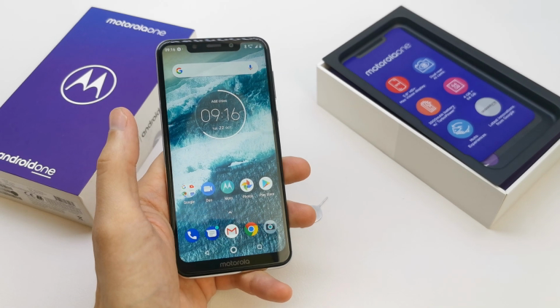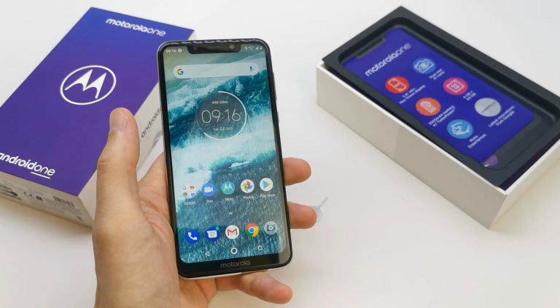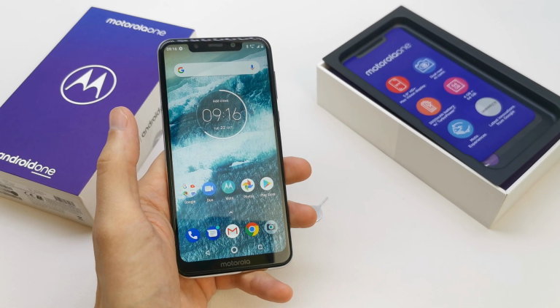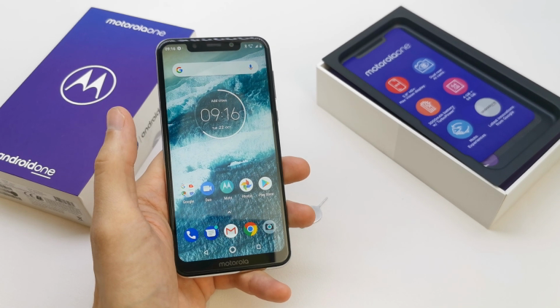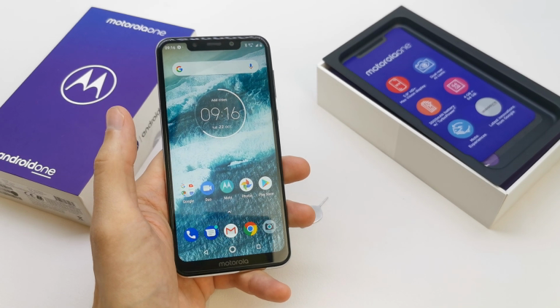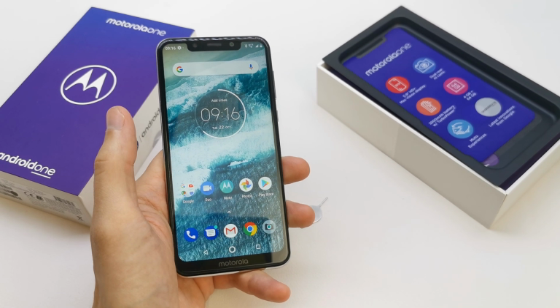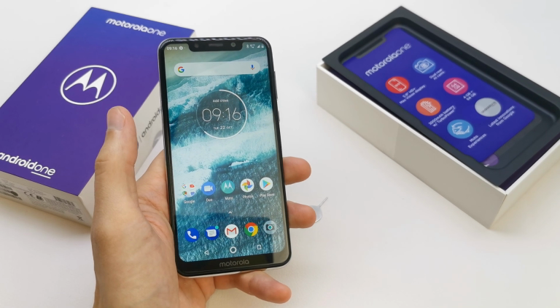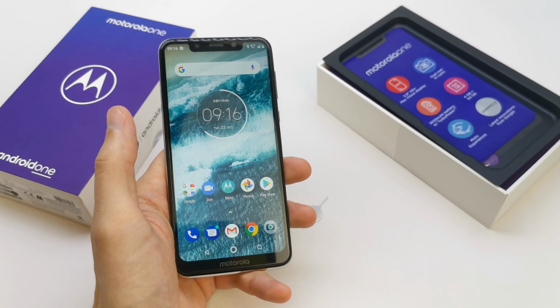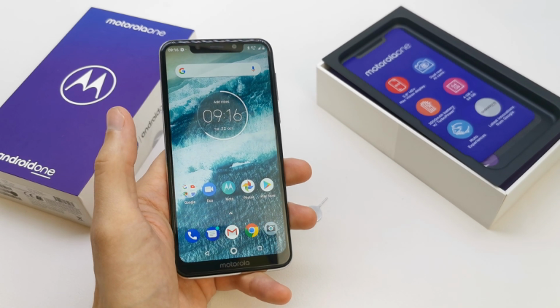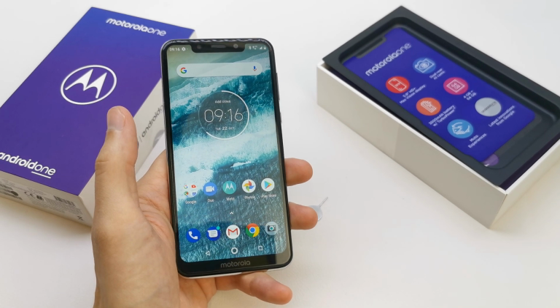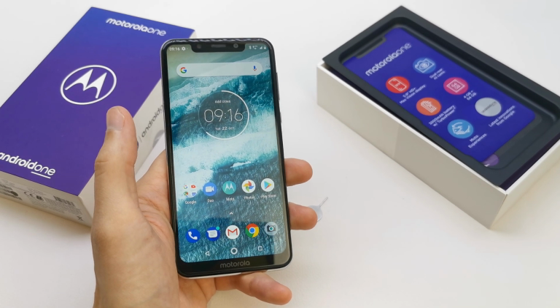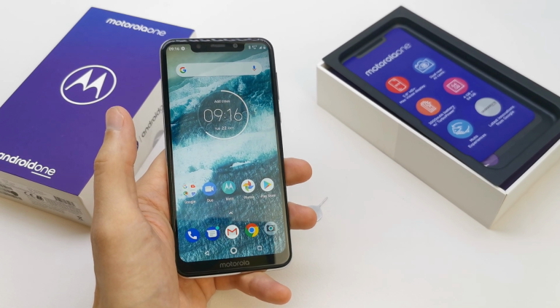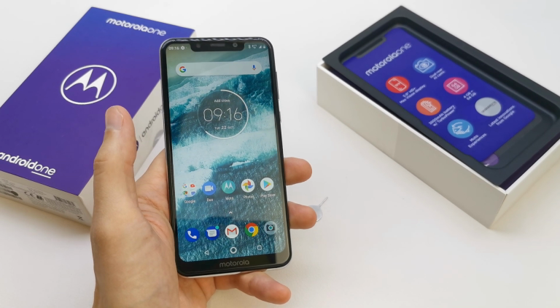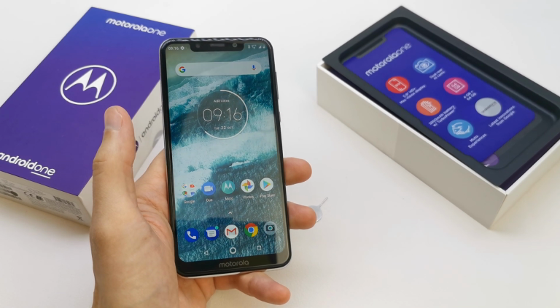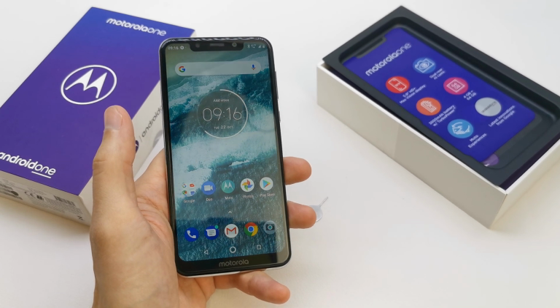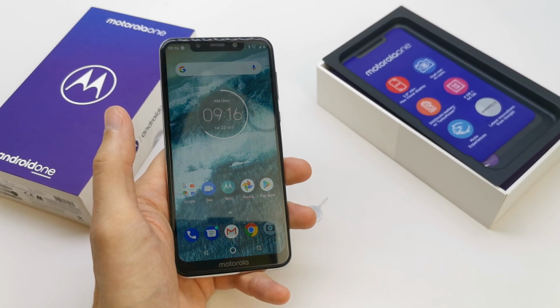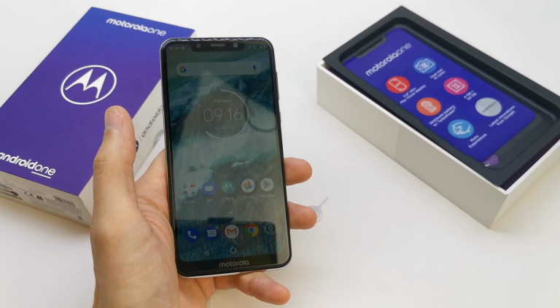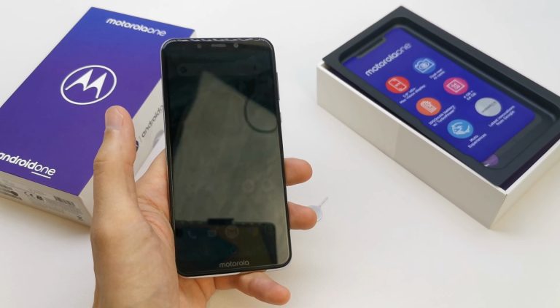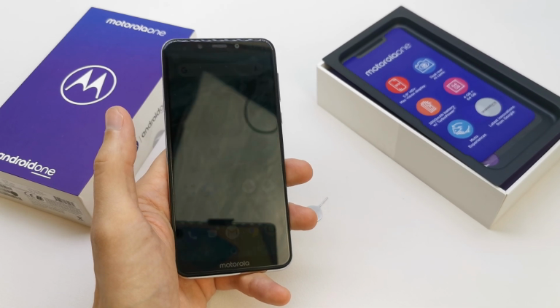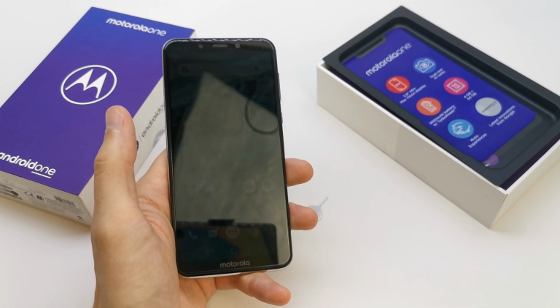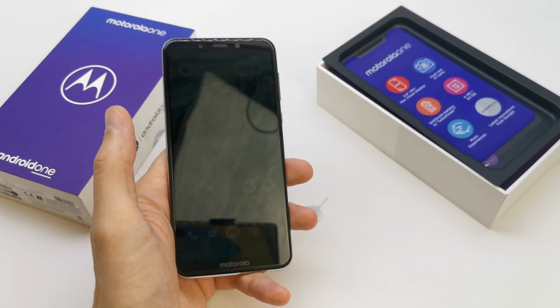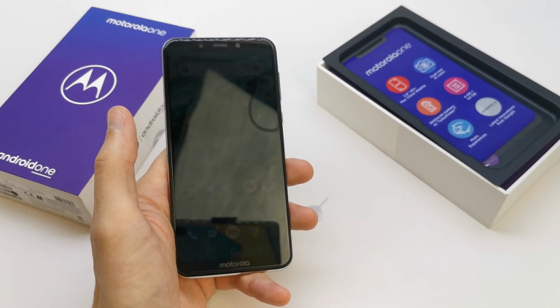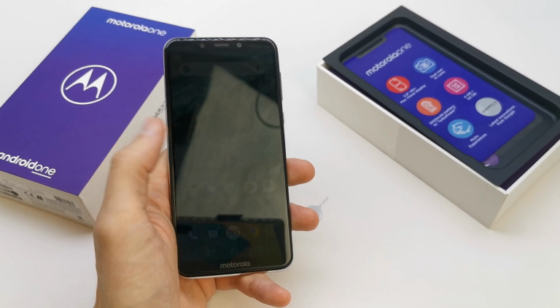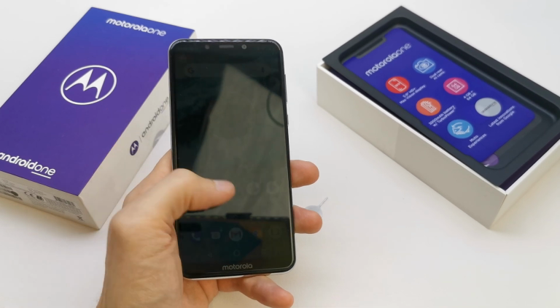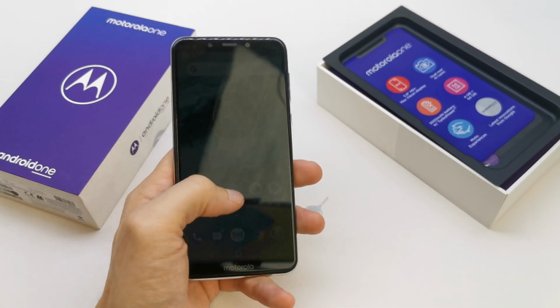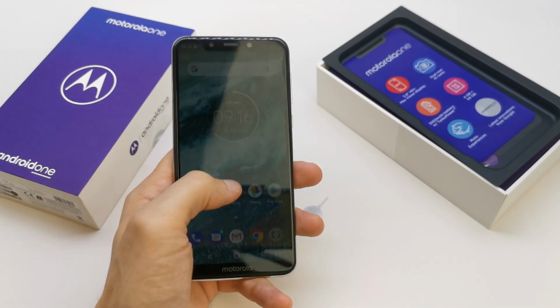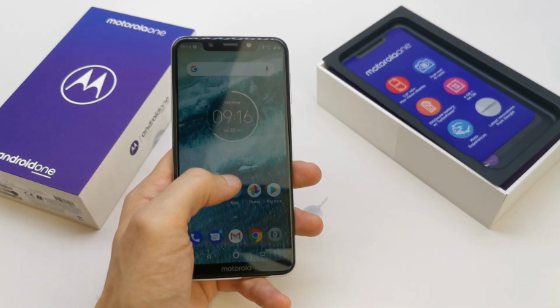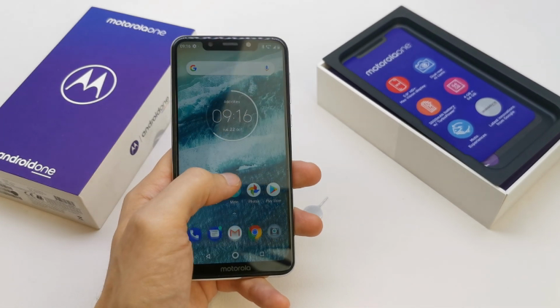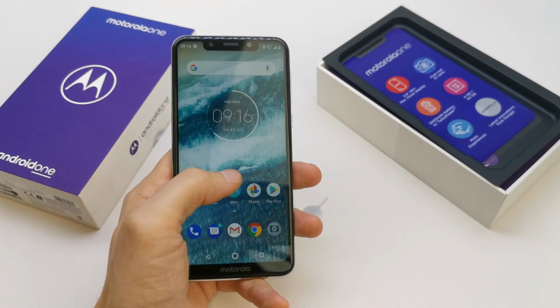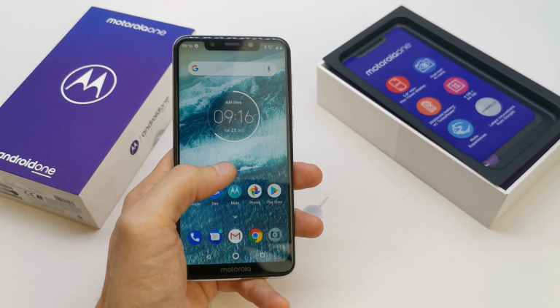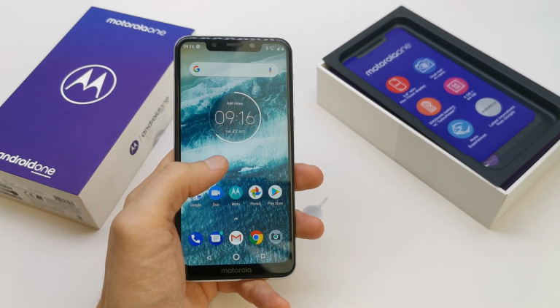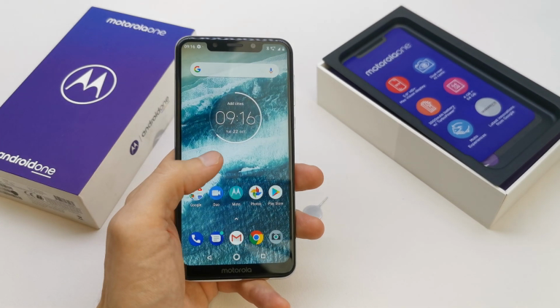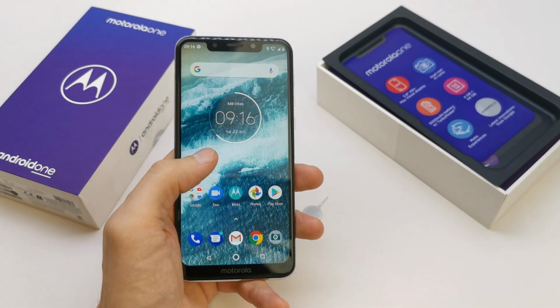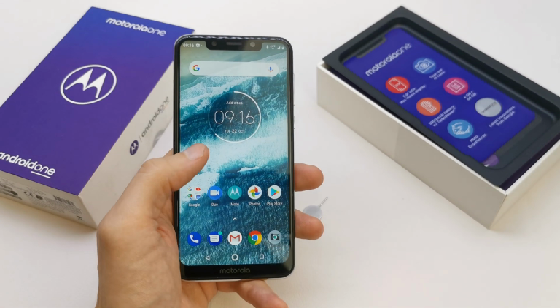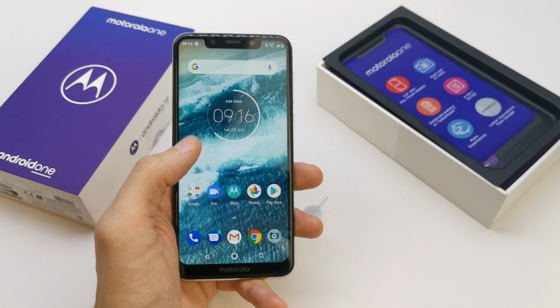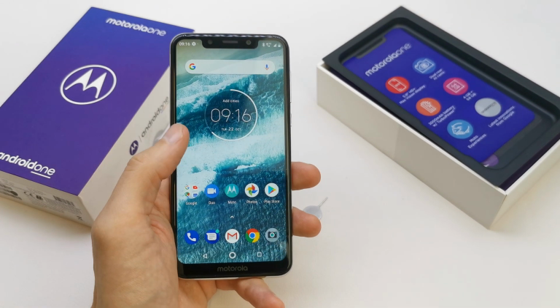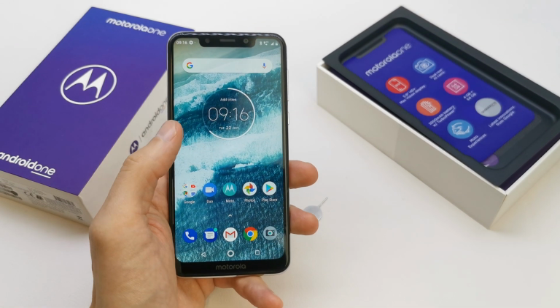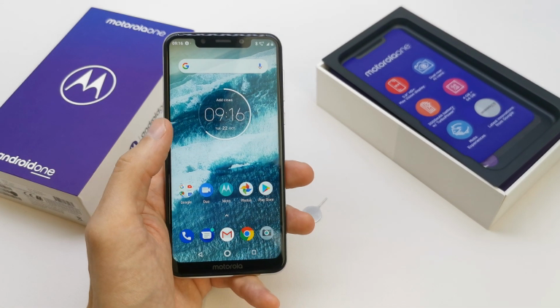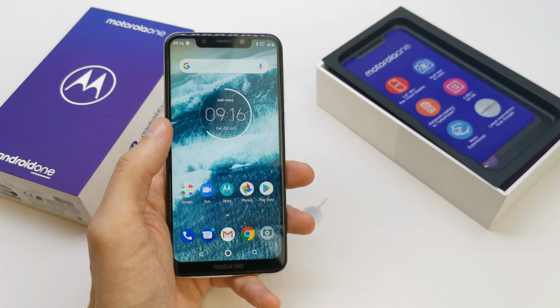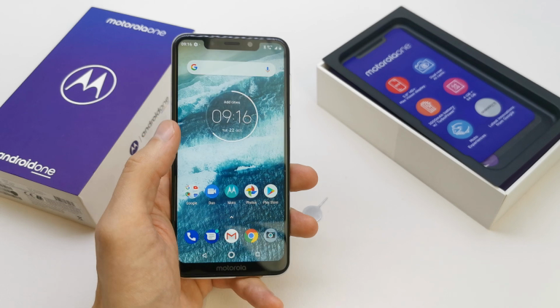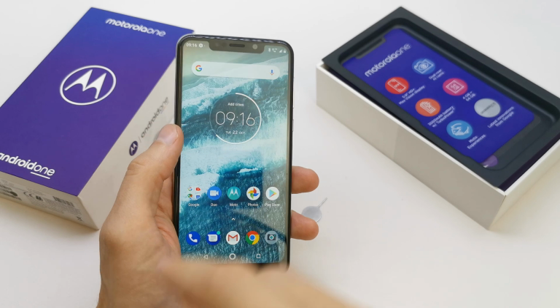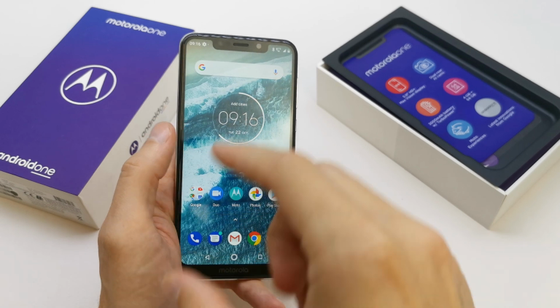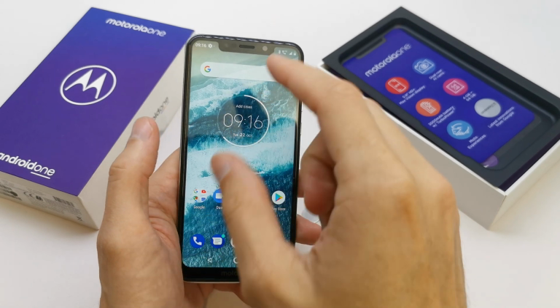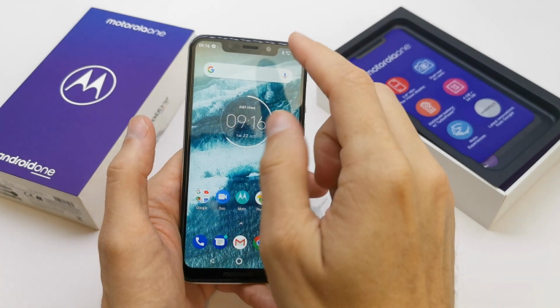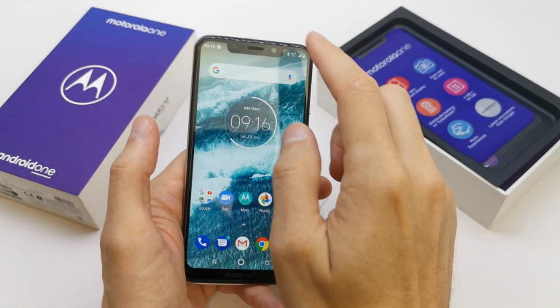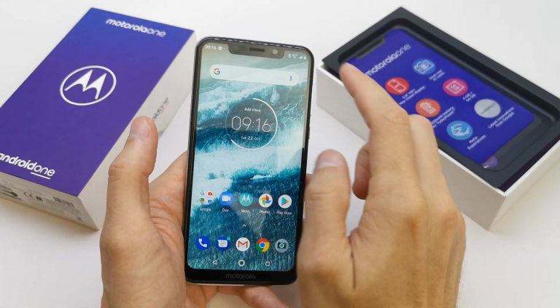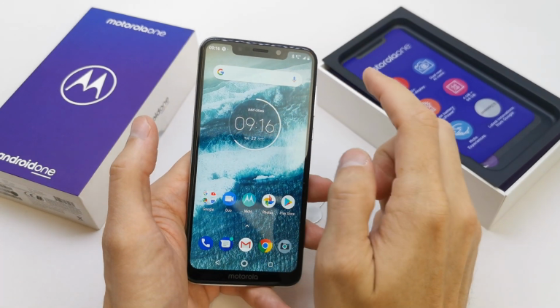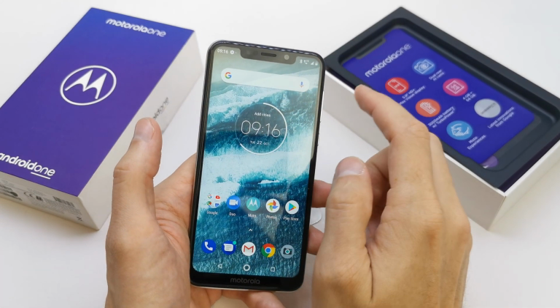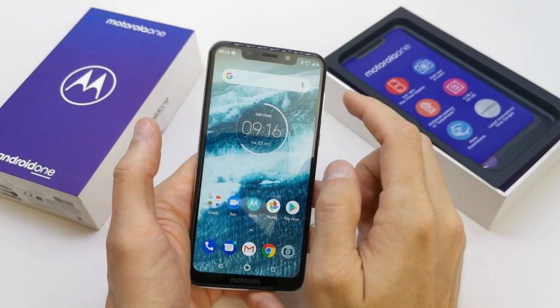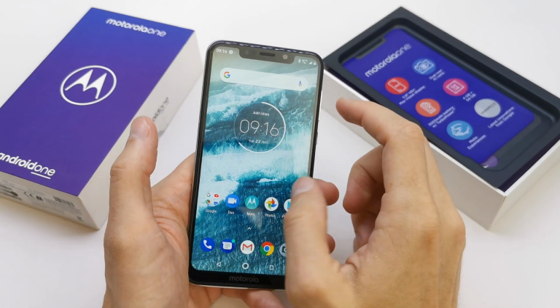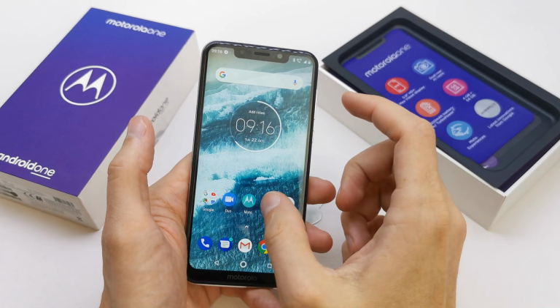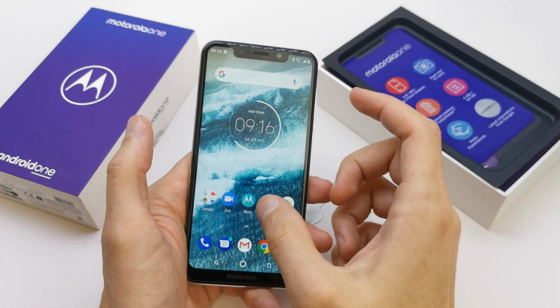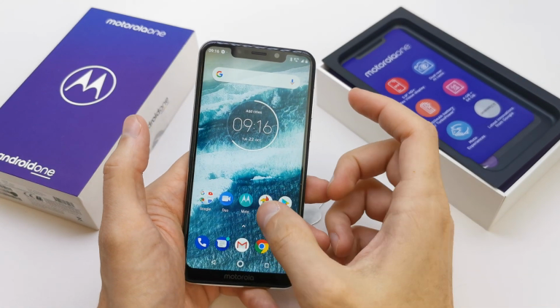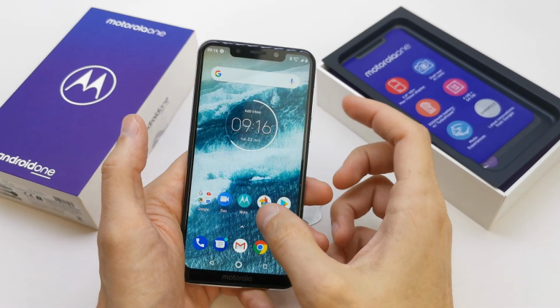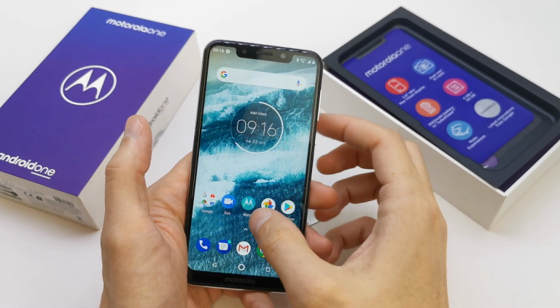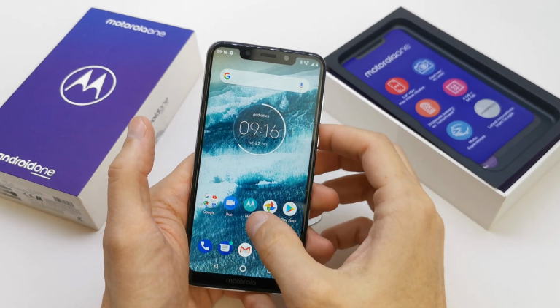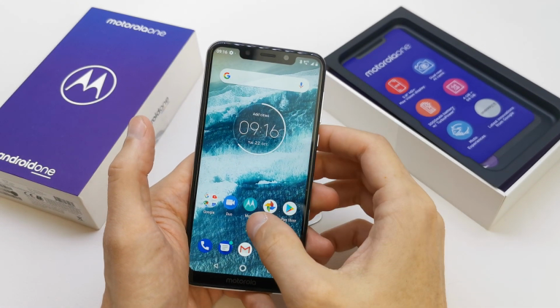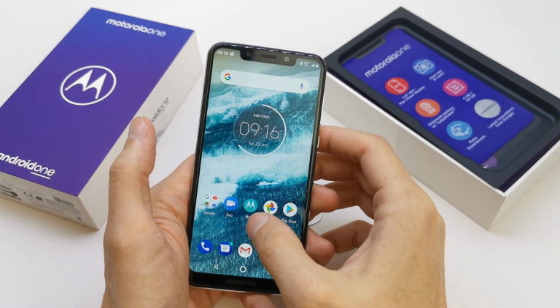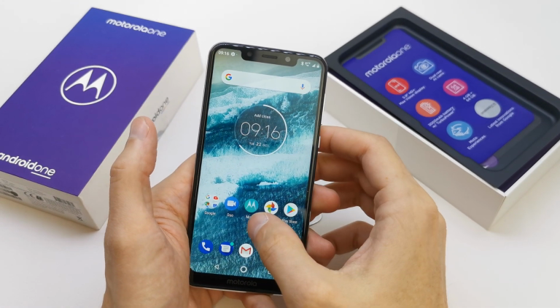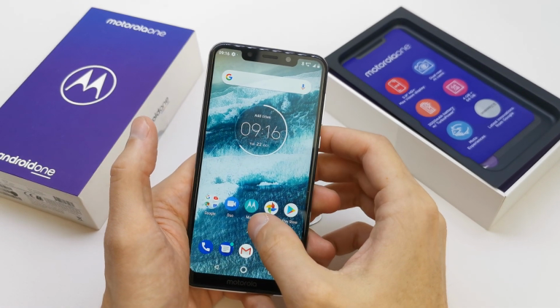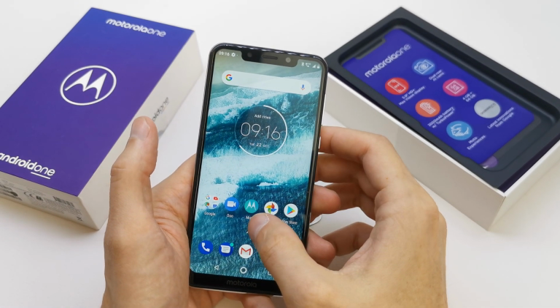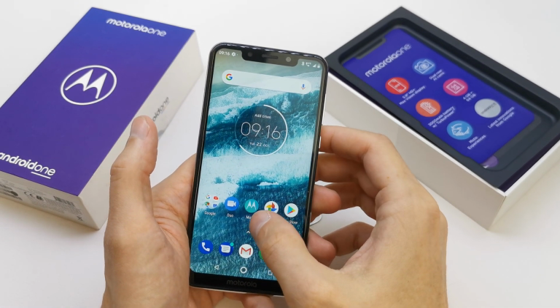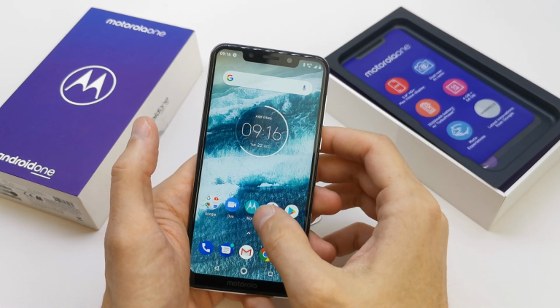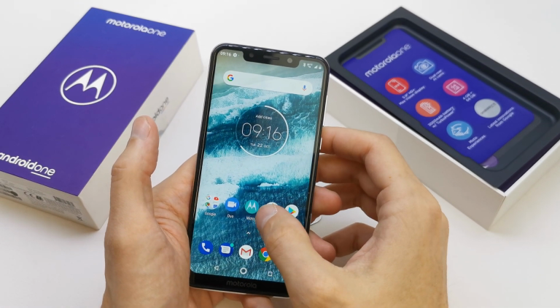Hi, welcome back on do-it-yourself channel. Today I'm gonna show you how to create the Wi-Fi spot in your Motorola One.